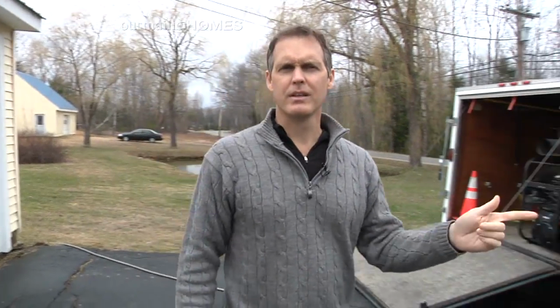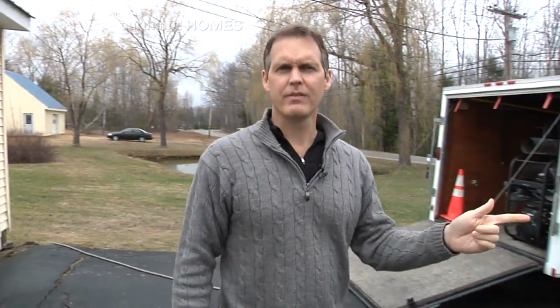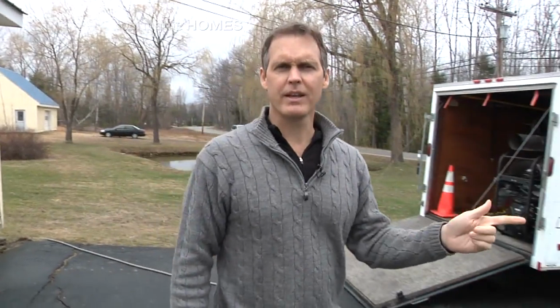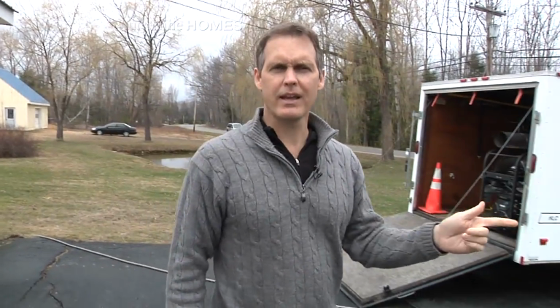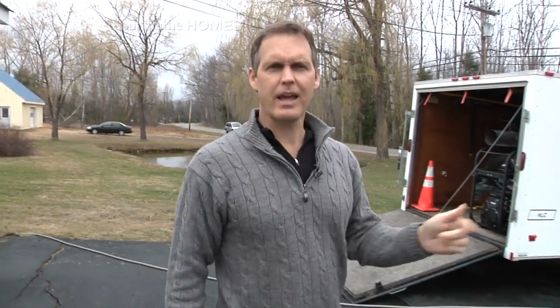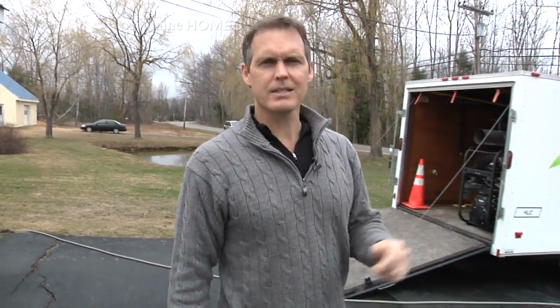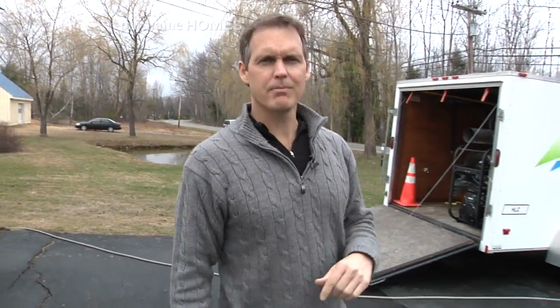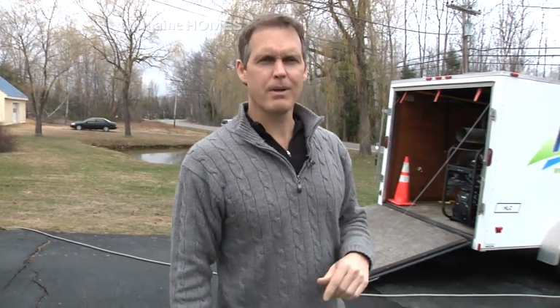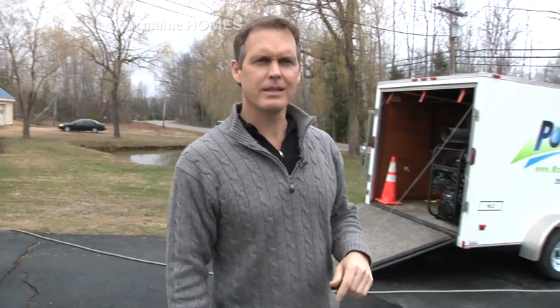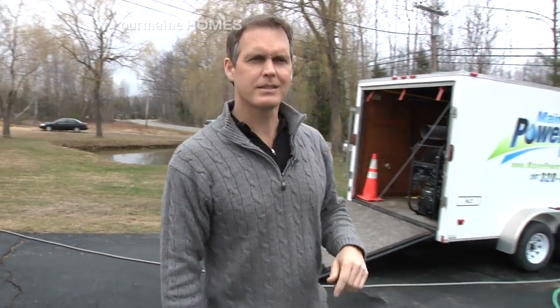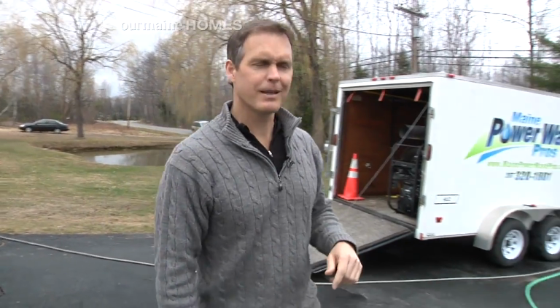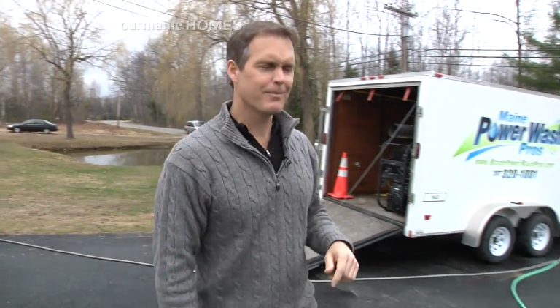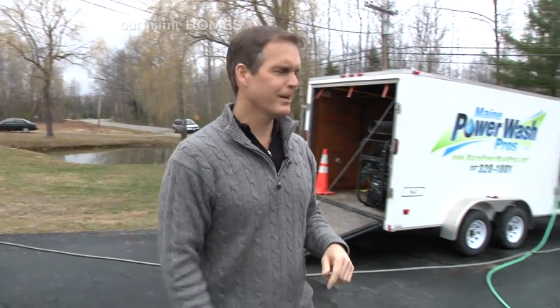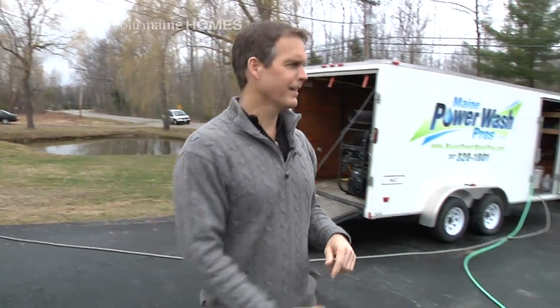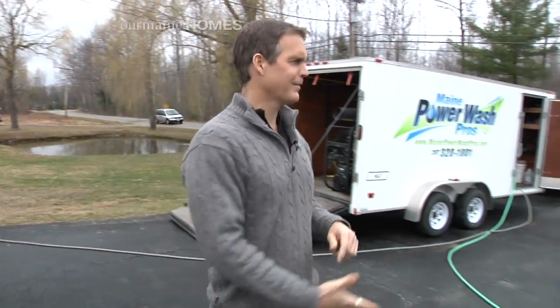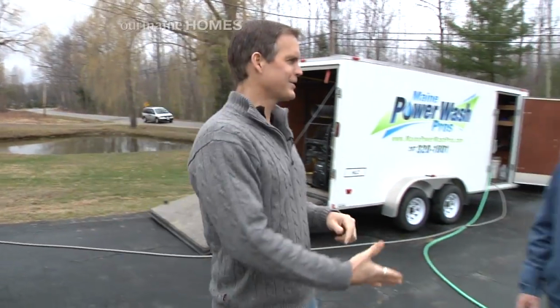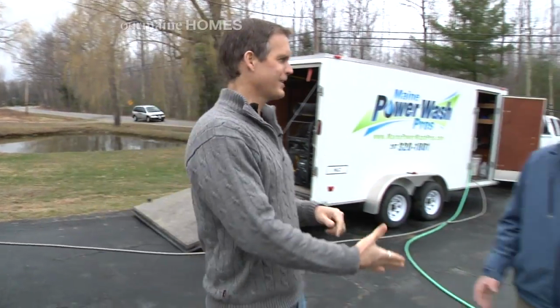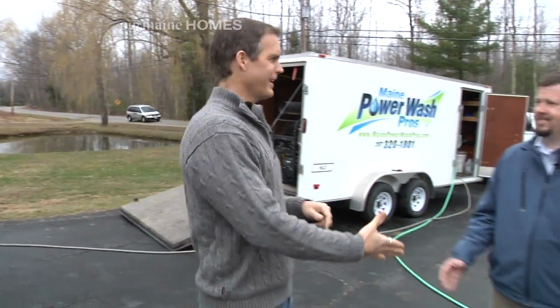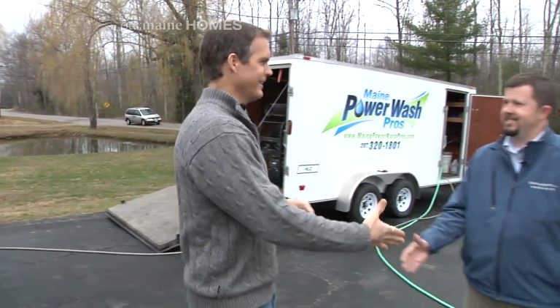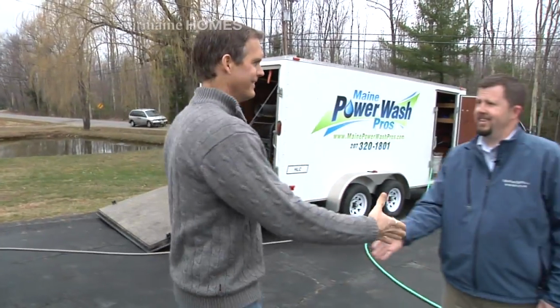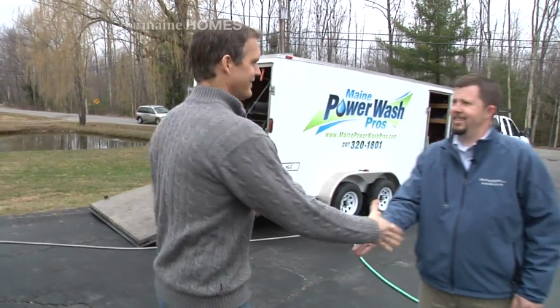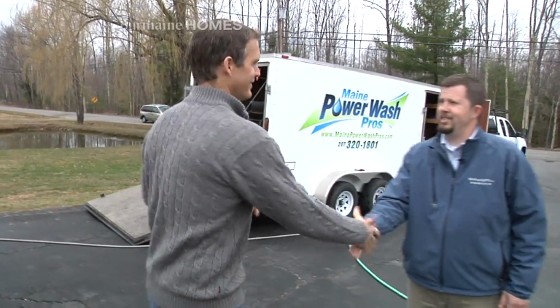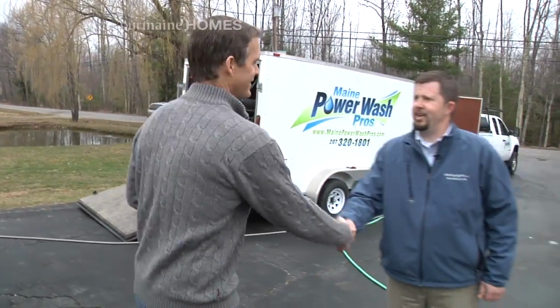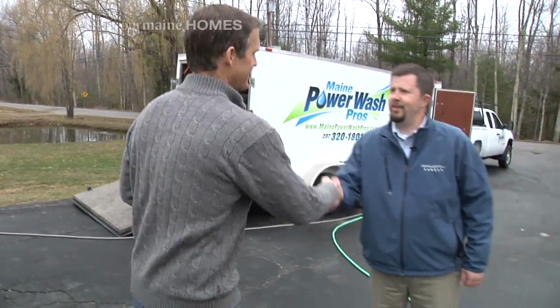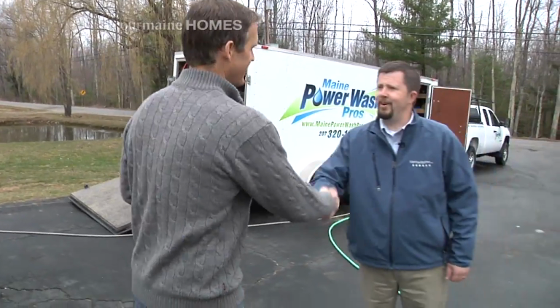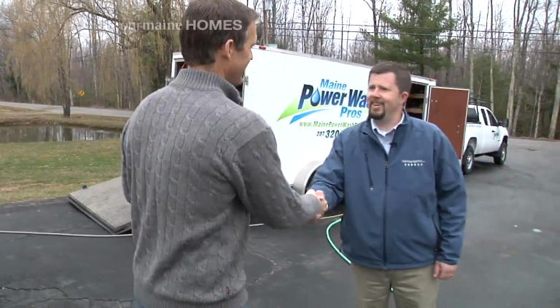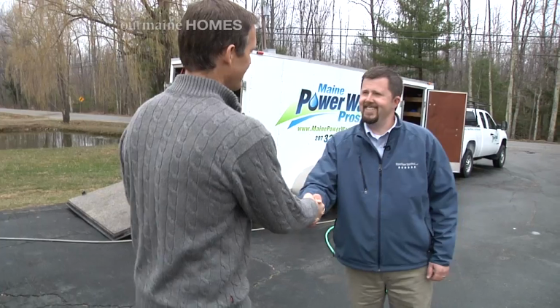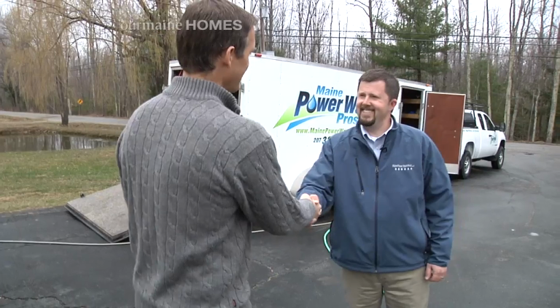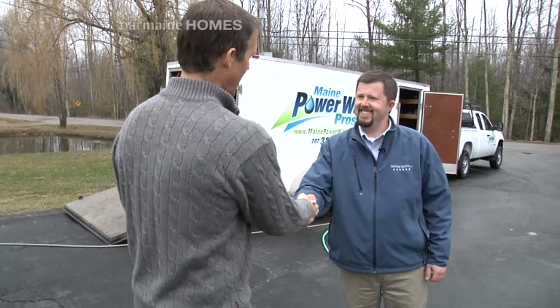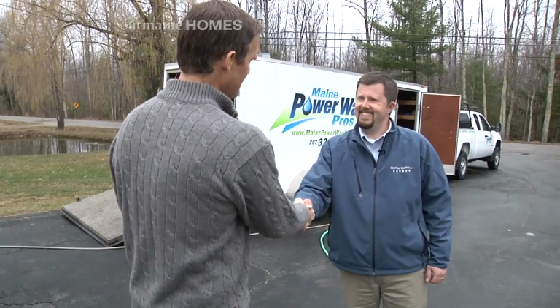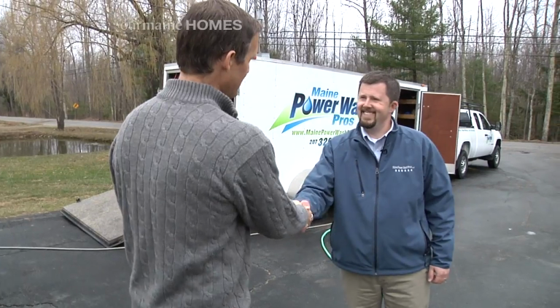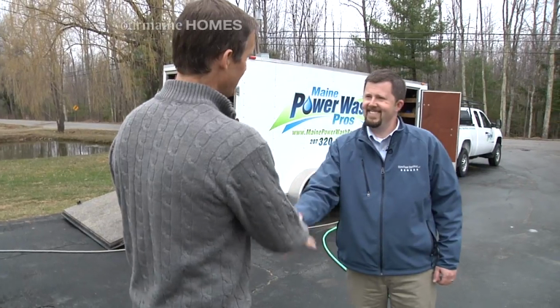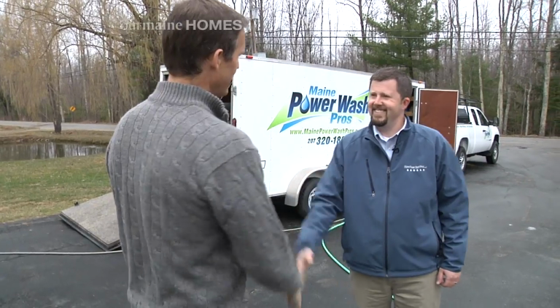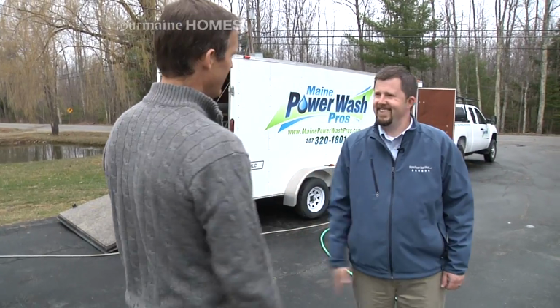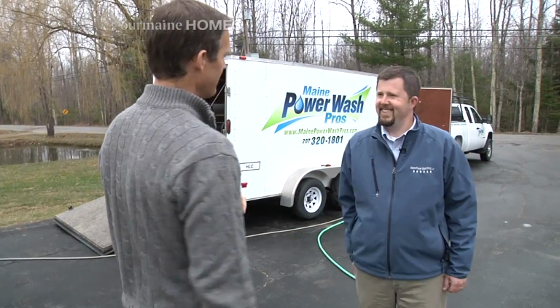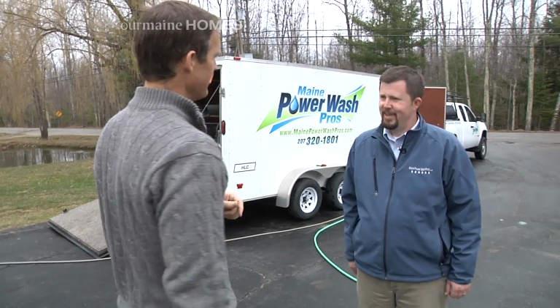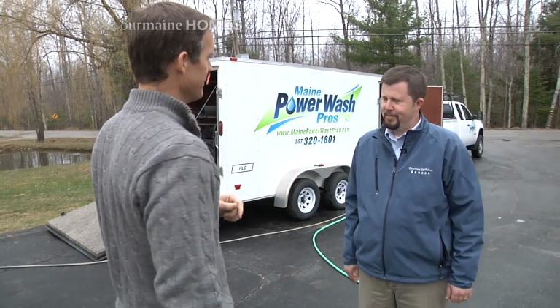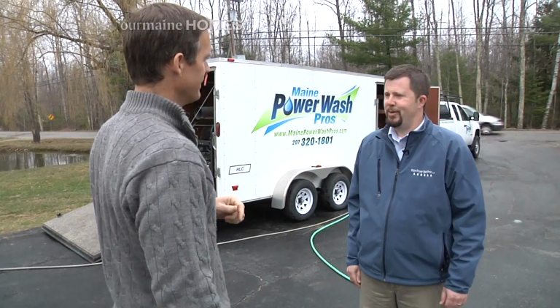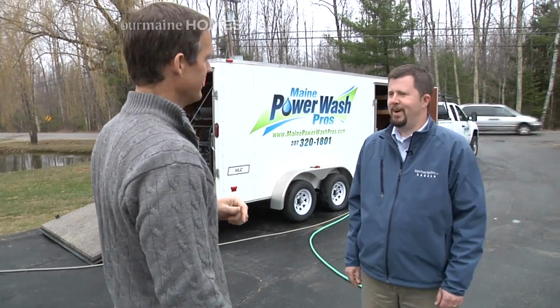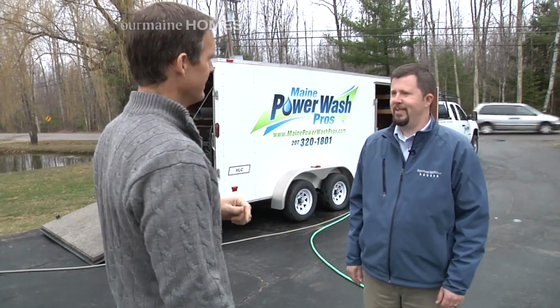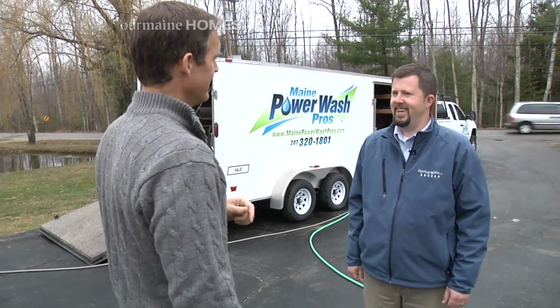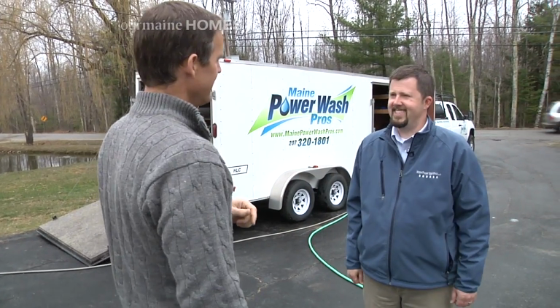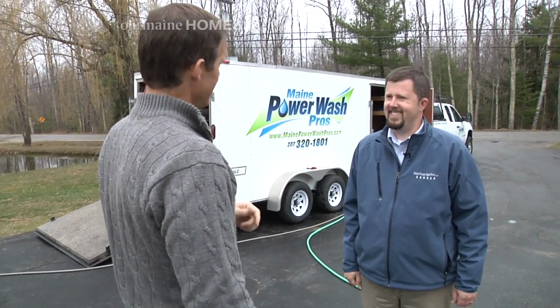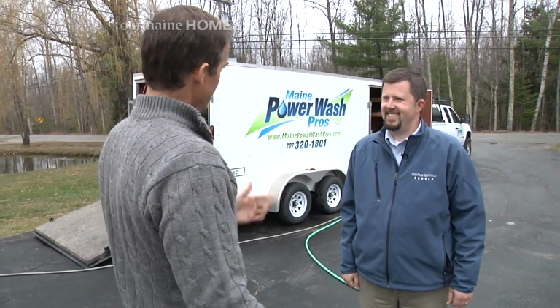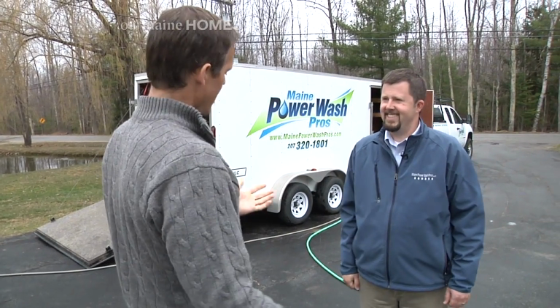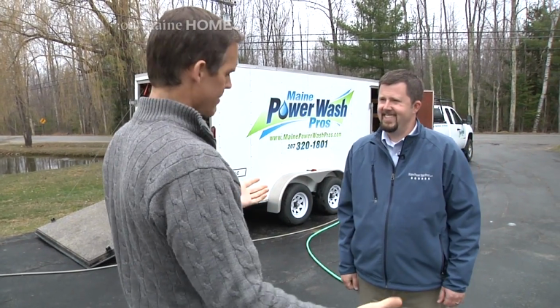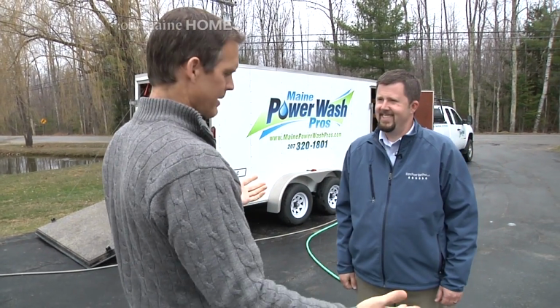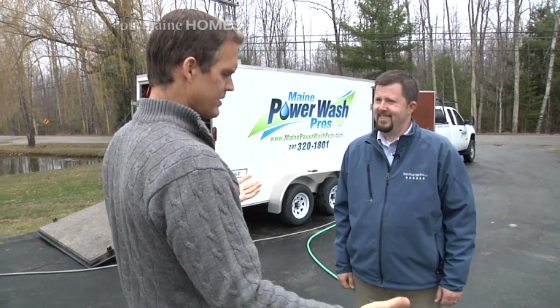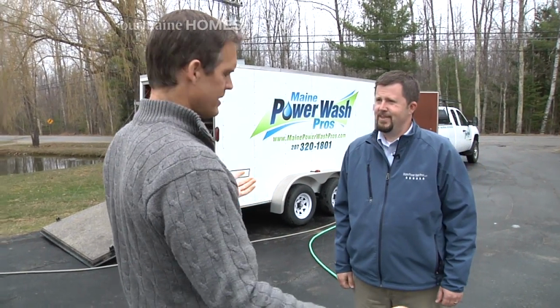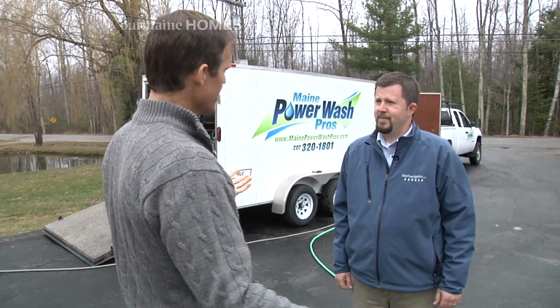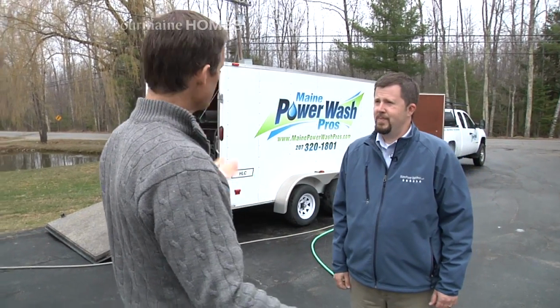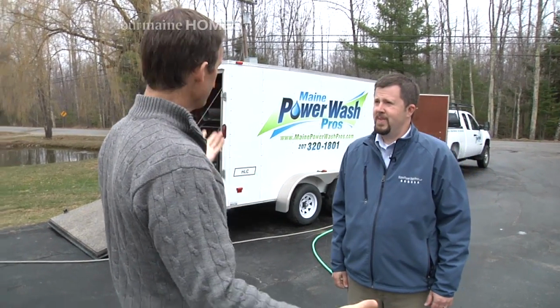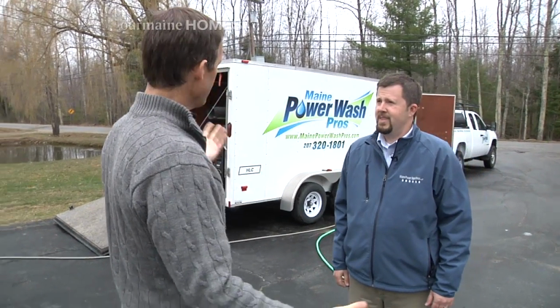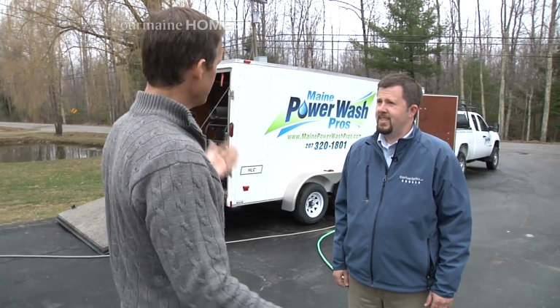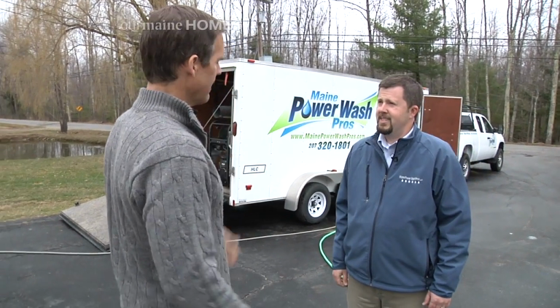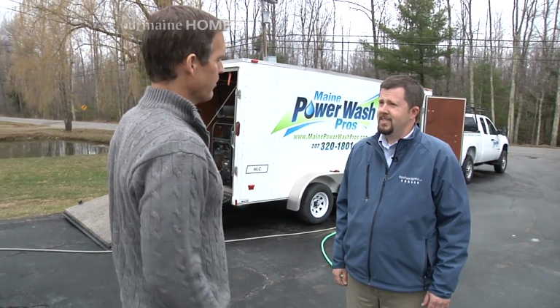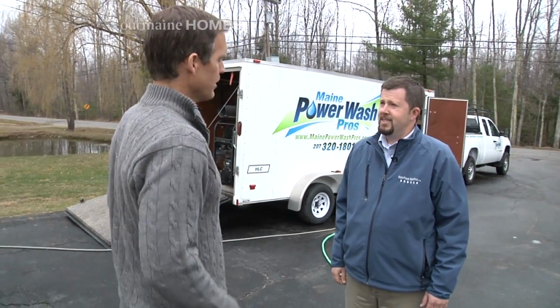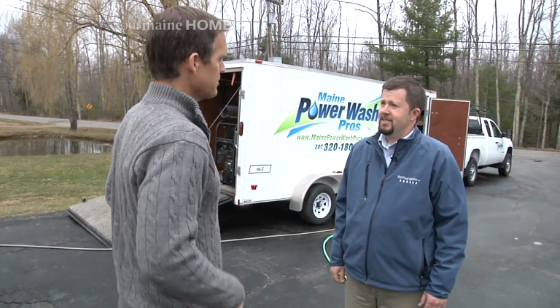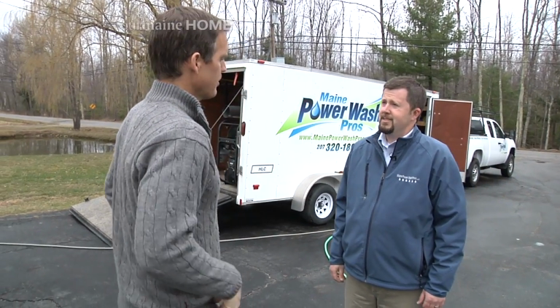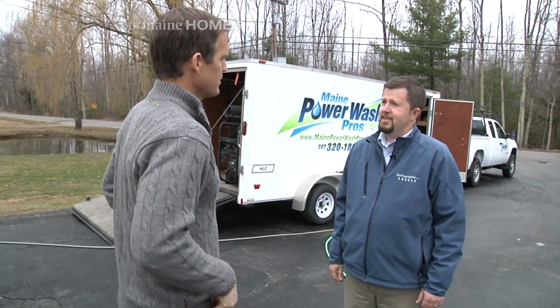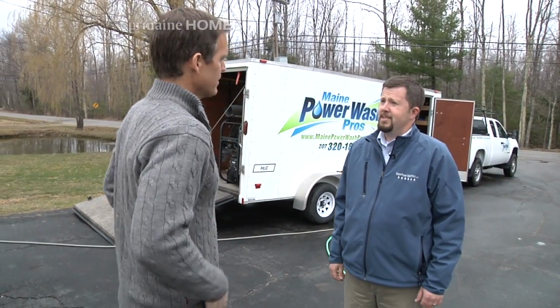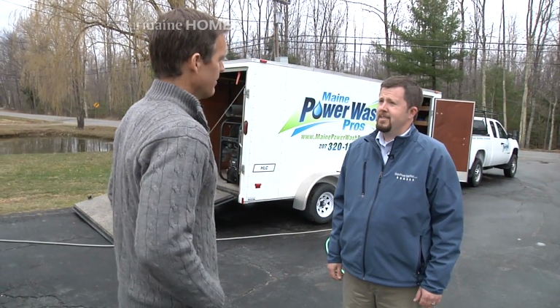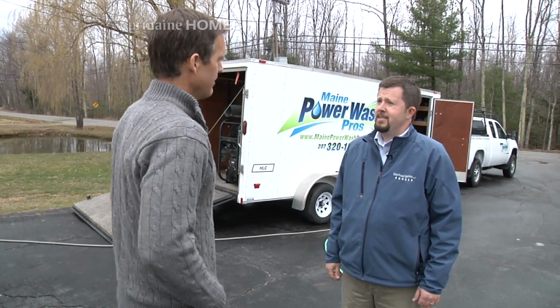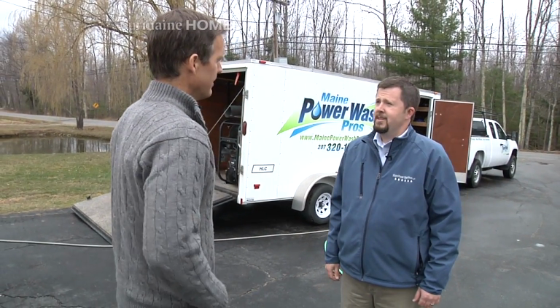If I can ask Mike to take a minute out of his day. Hi John, how are you? I'm doing great, how are you? I'm doing well, thanks. Alright Mike, so tell us what Maine Power Wash Pros is all about.